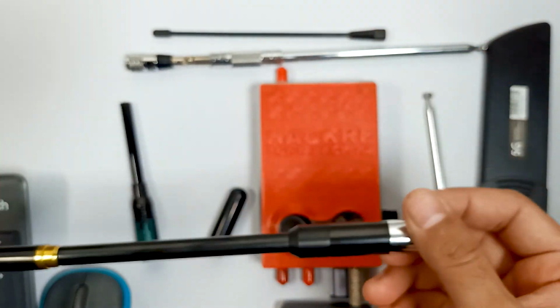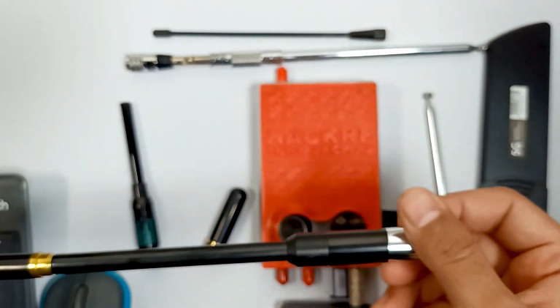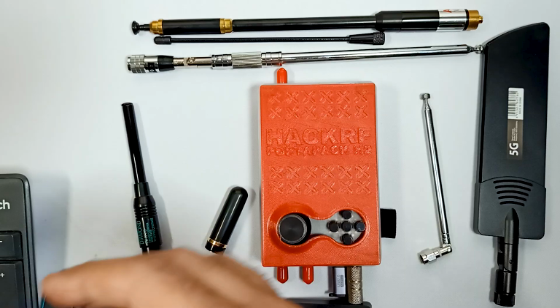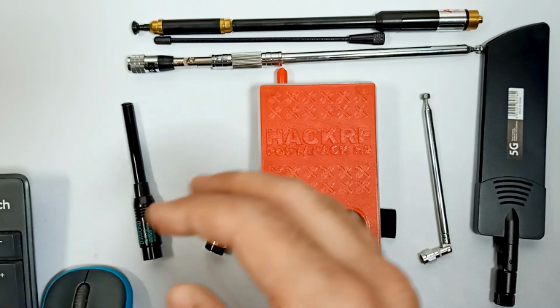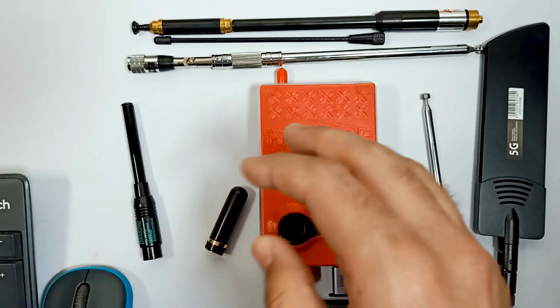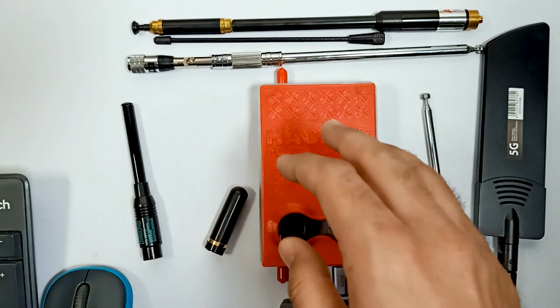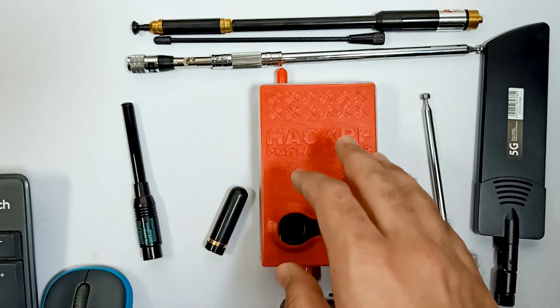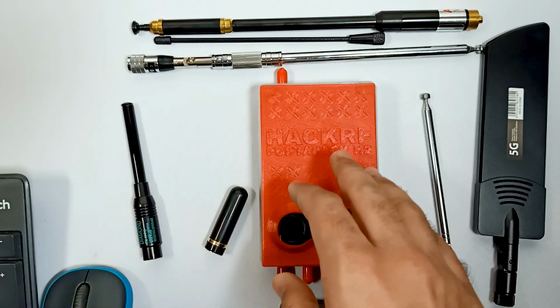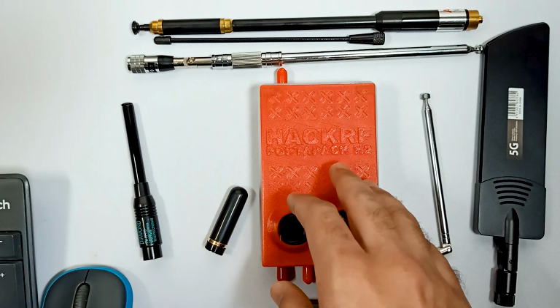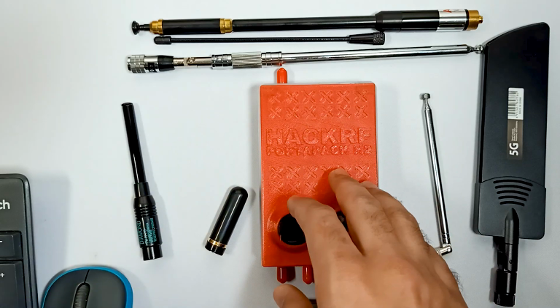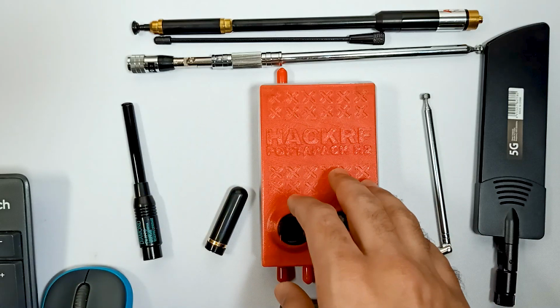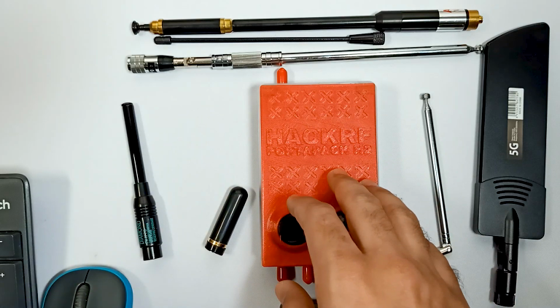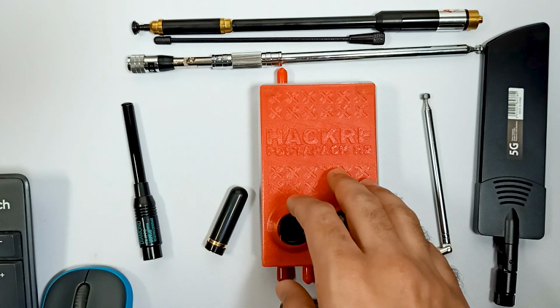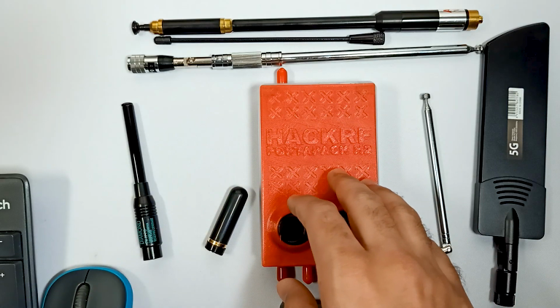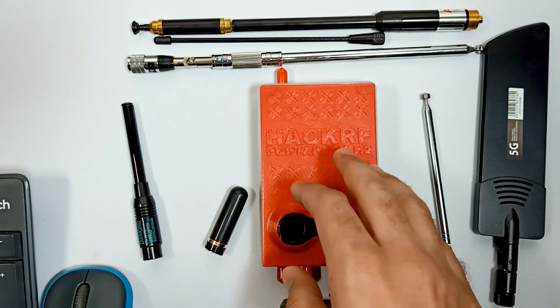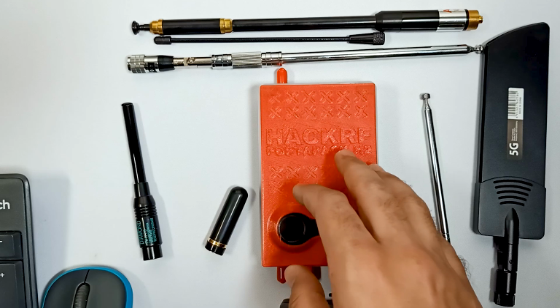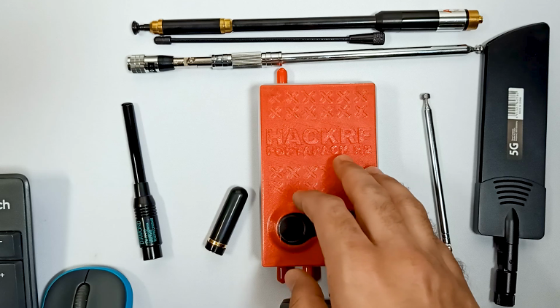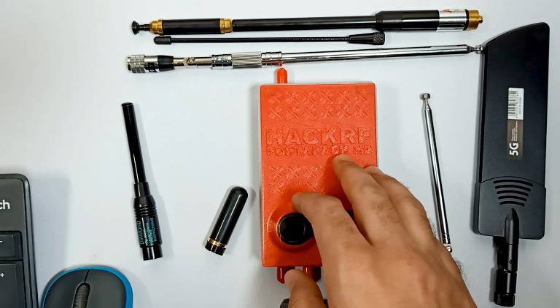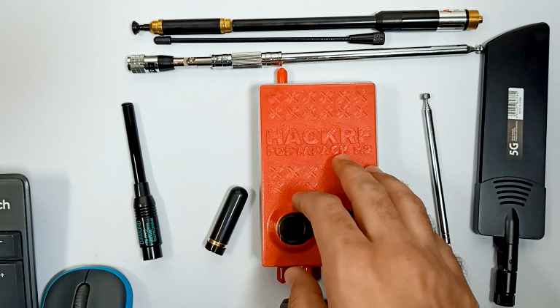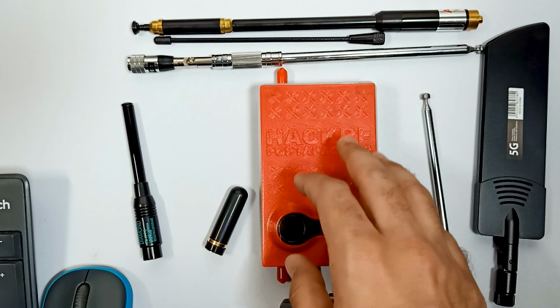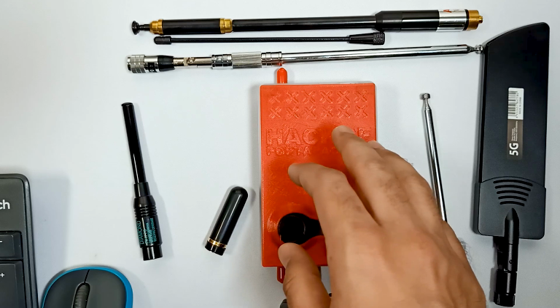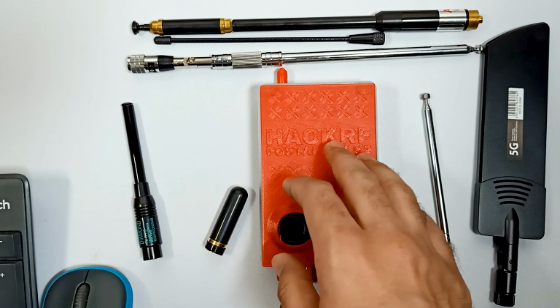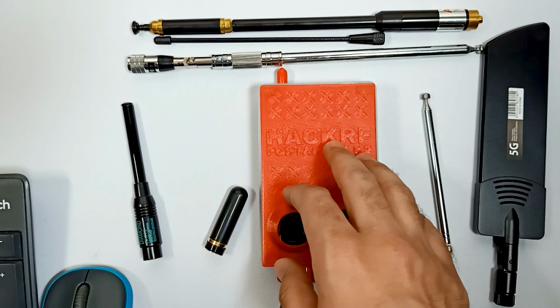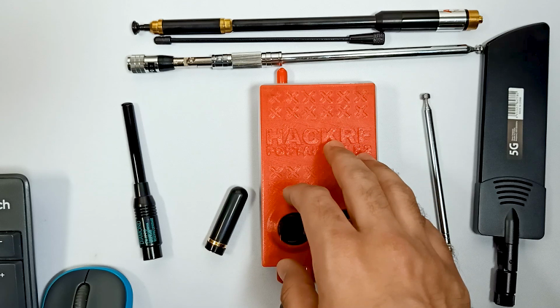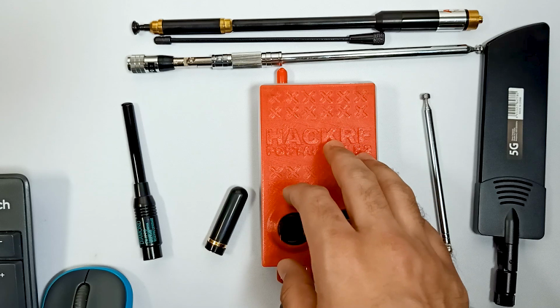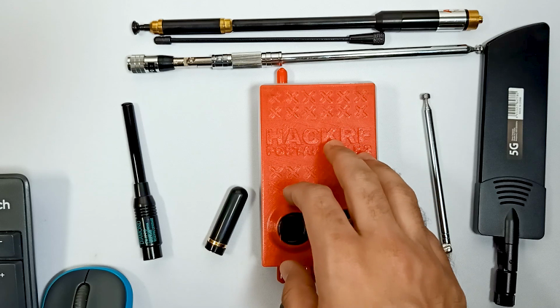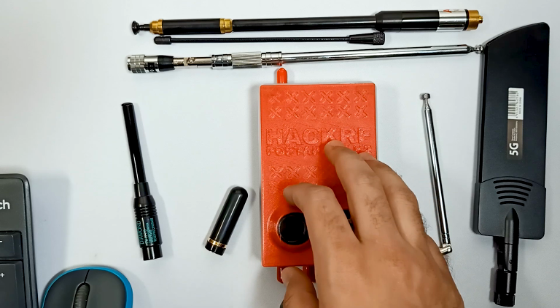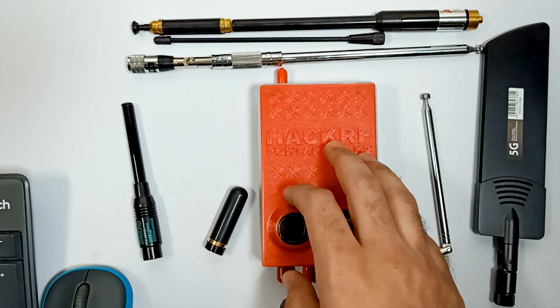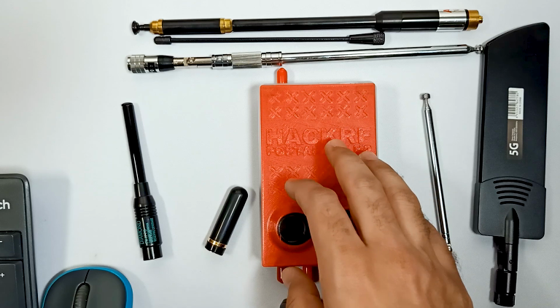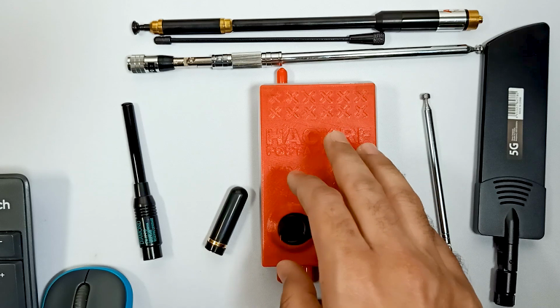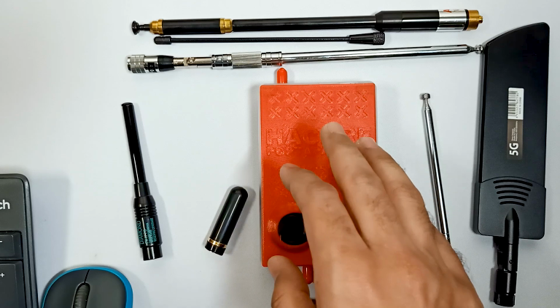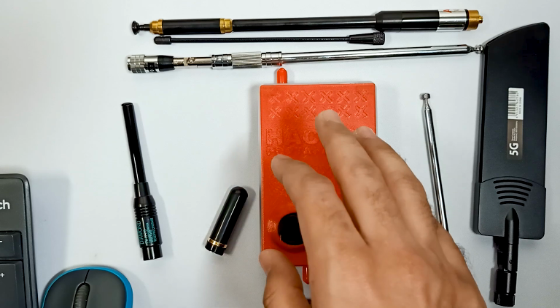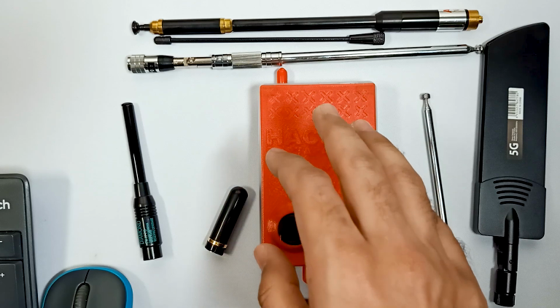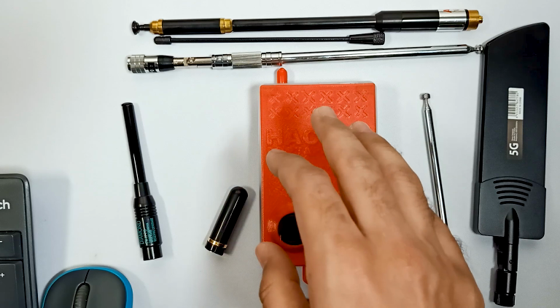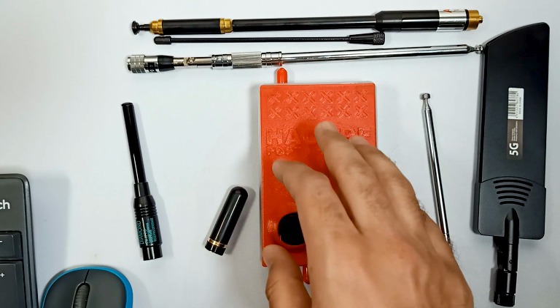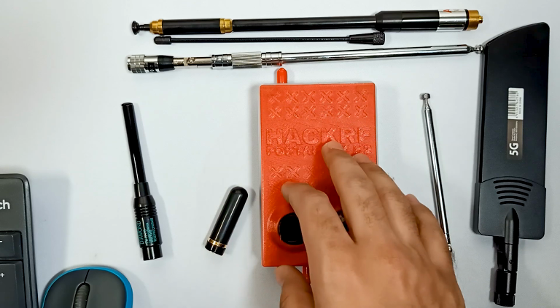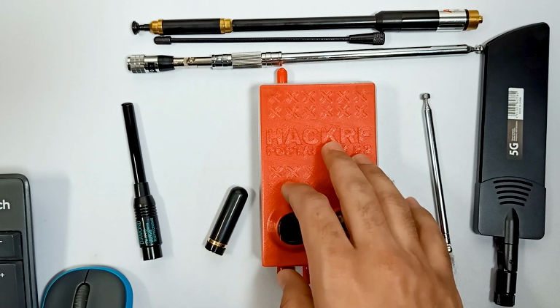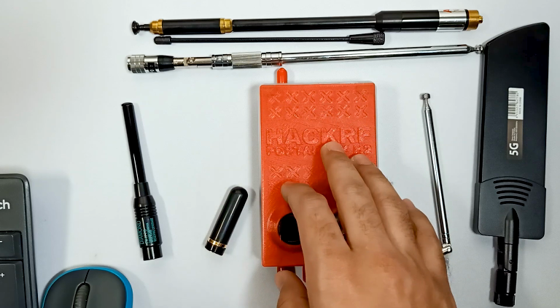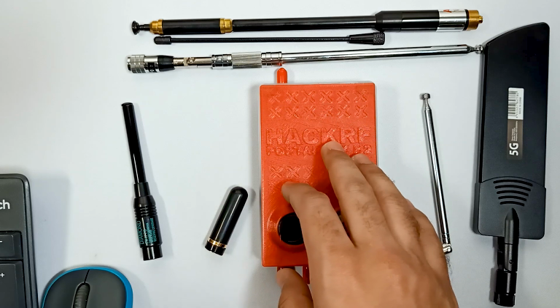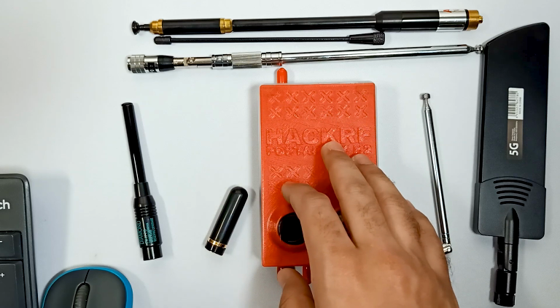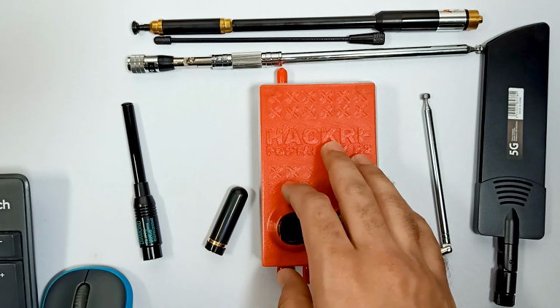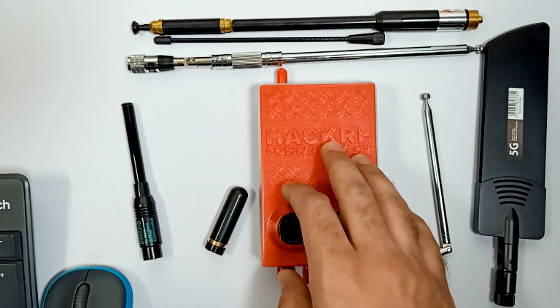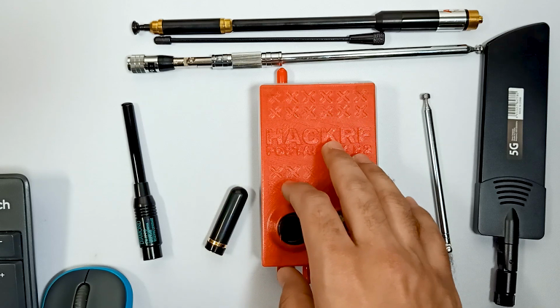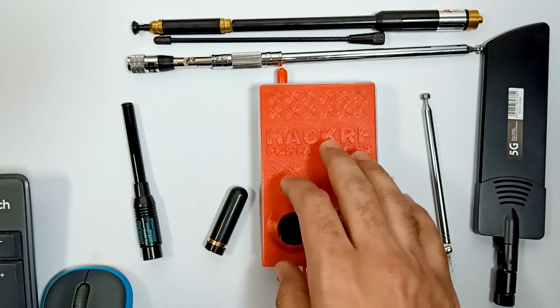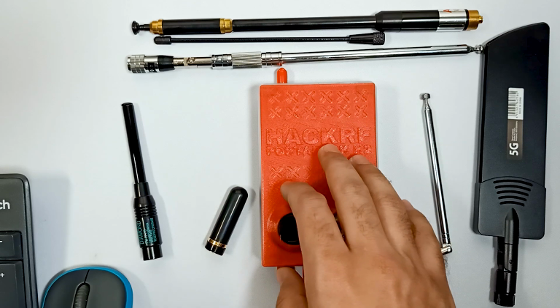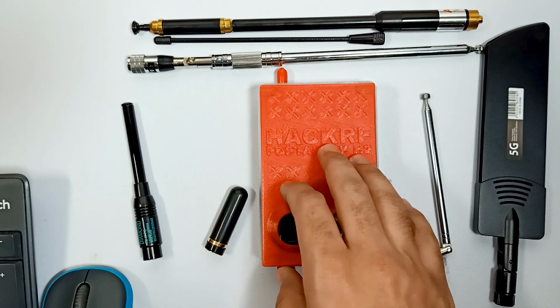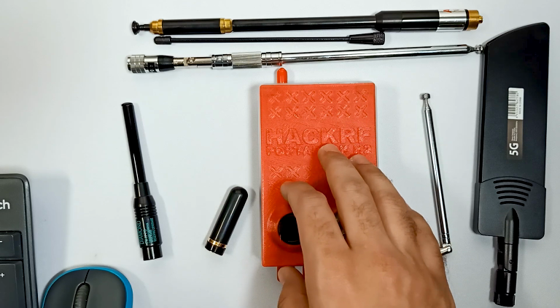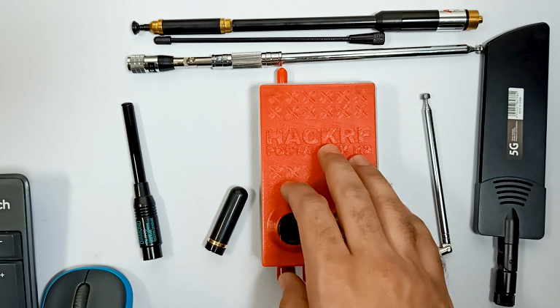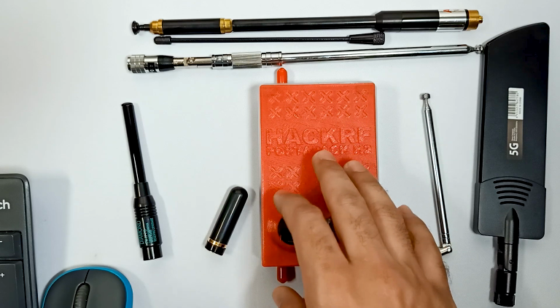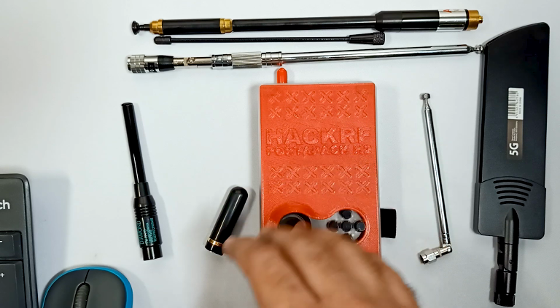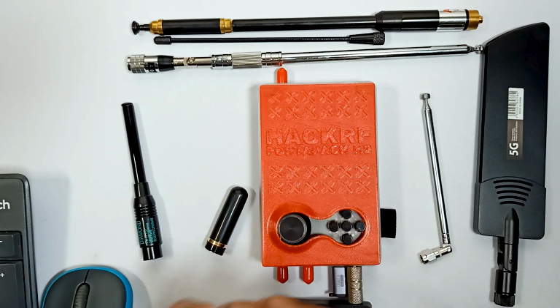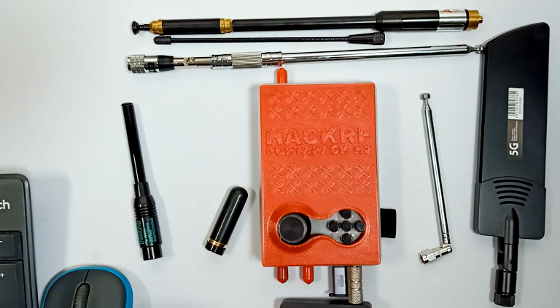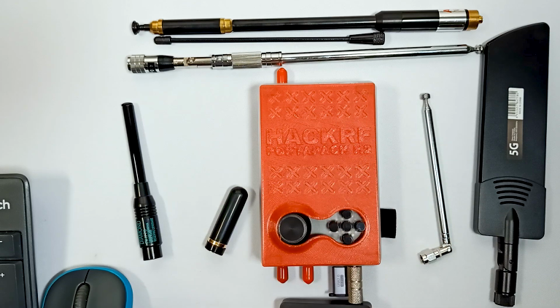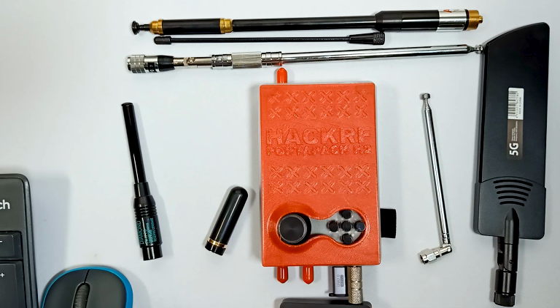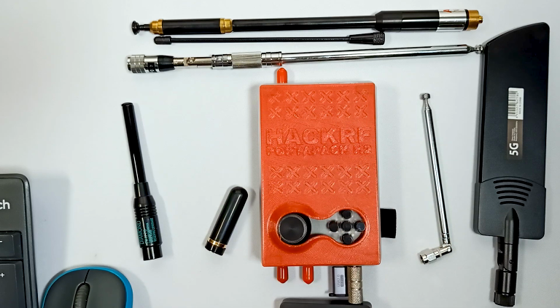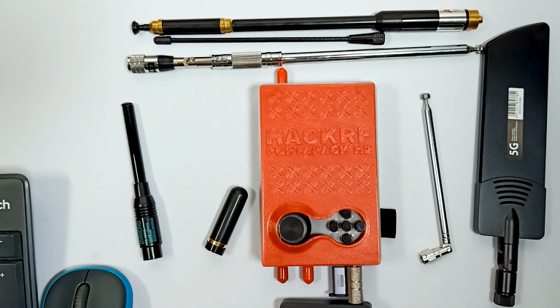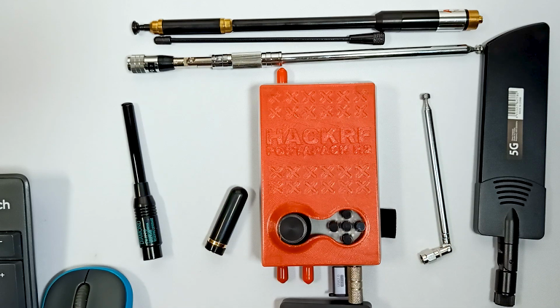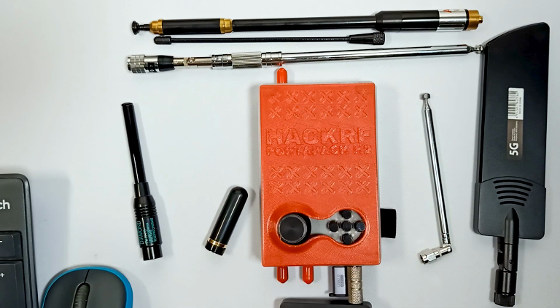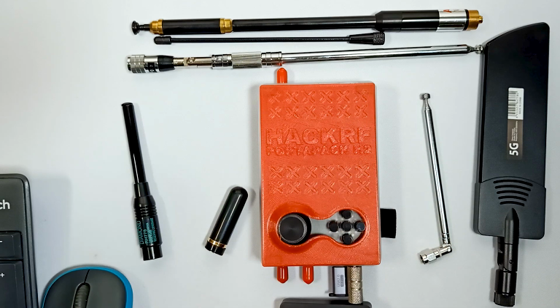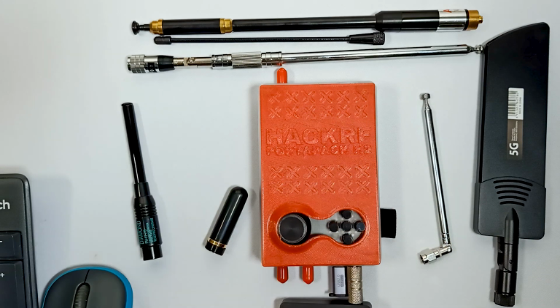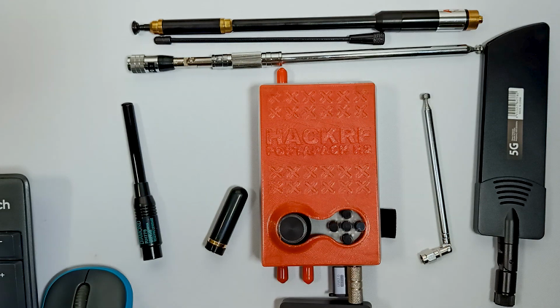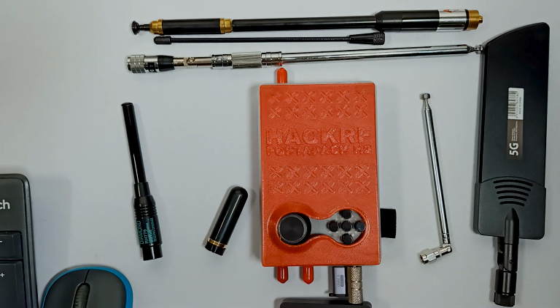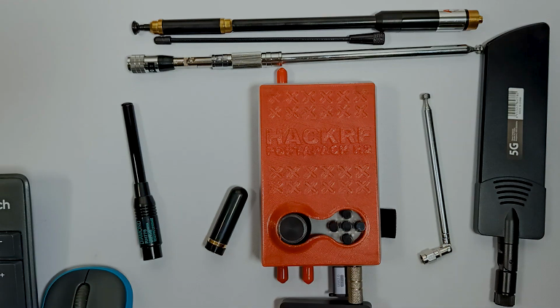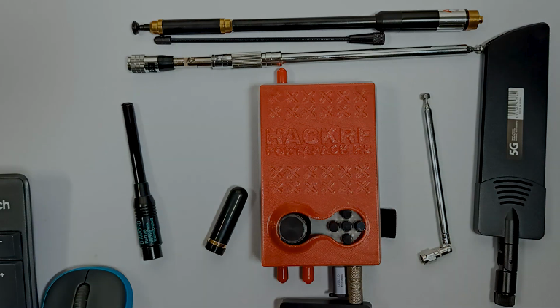So these are a few antennas which you can use on the field with your HackRF1 PortaPack. Thank you.